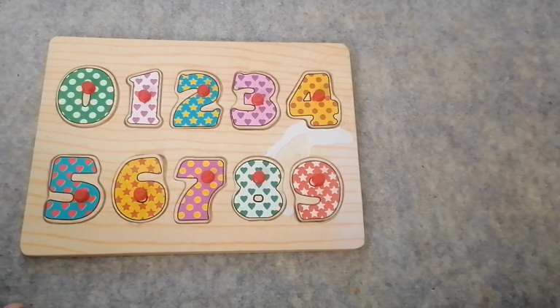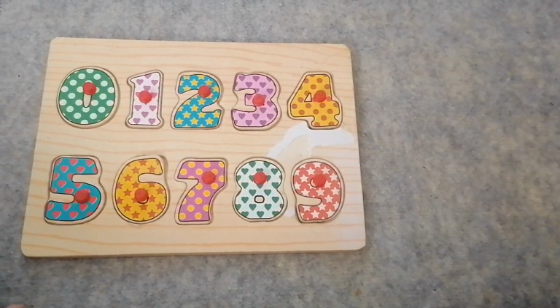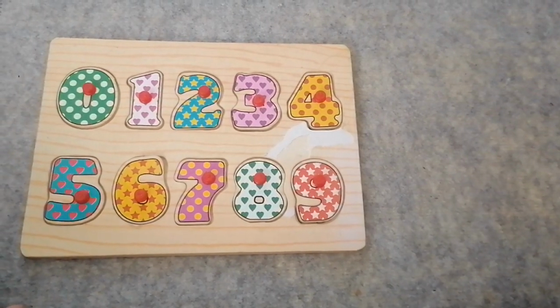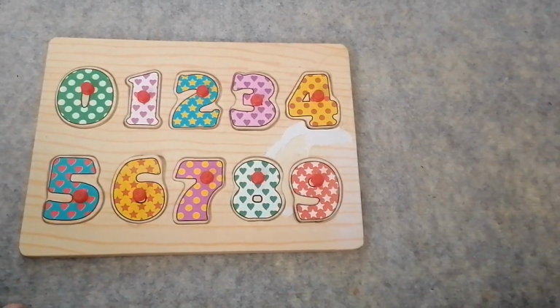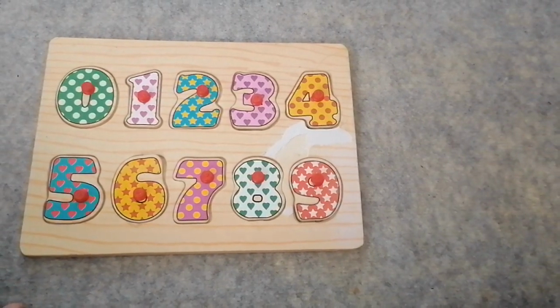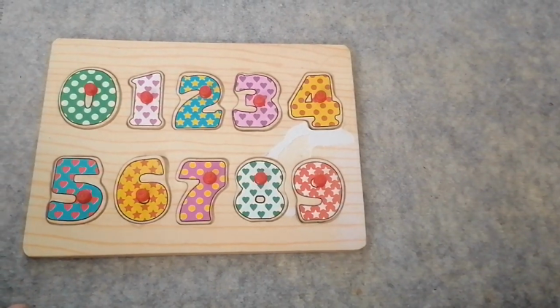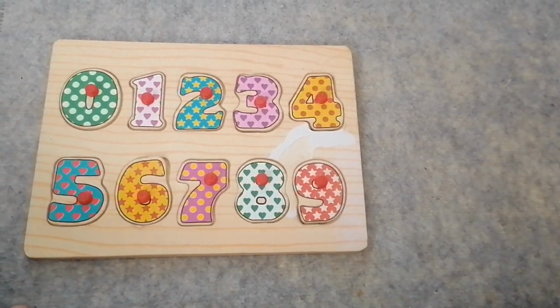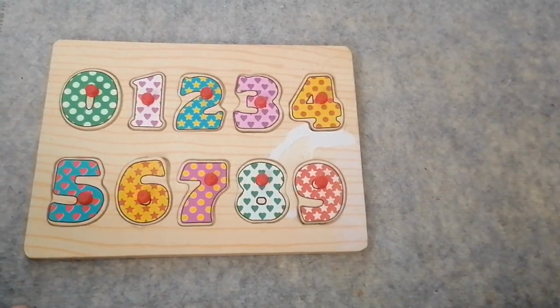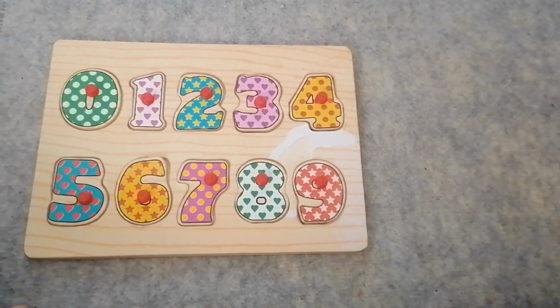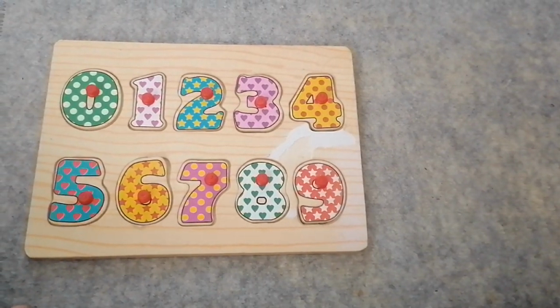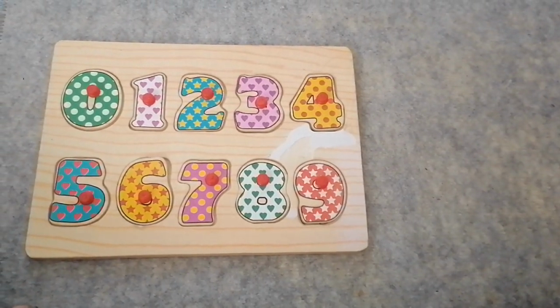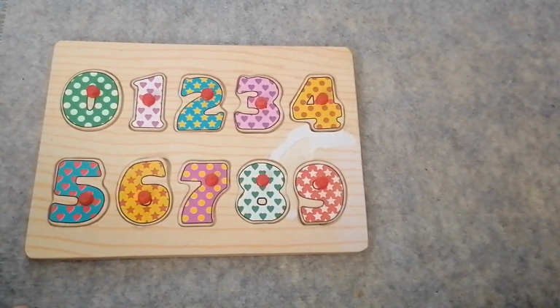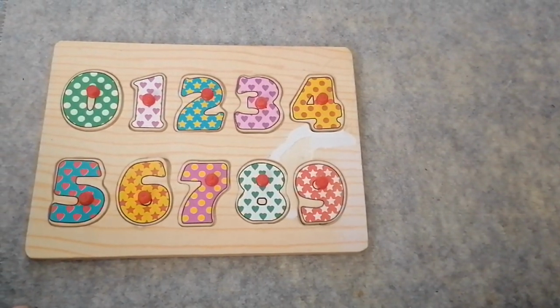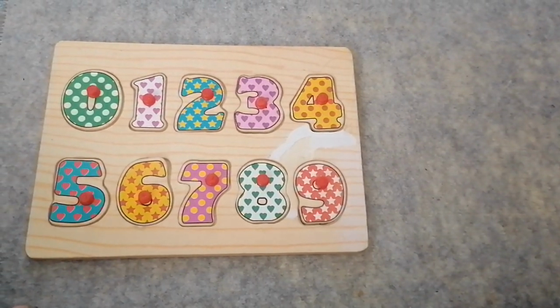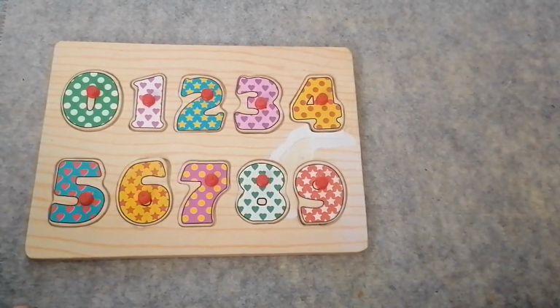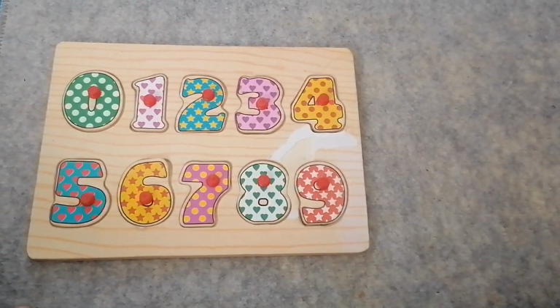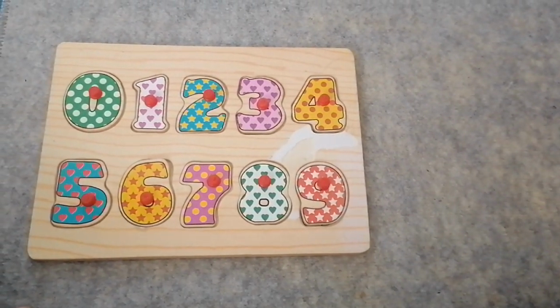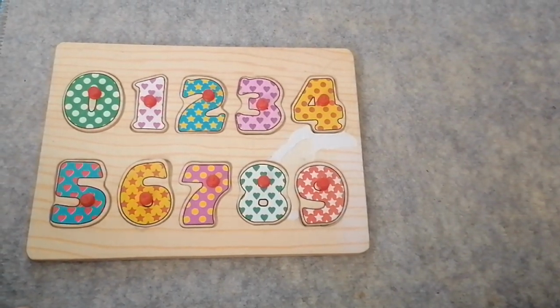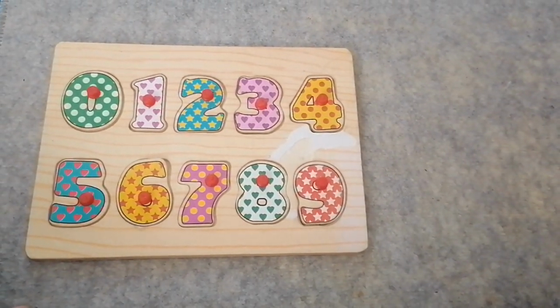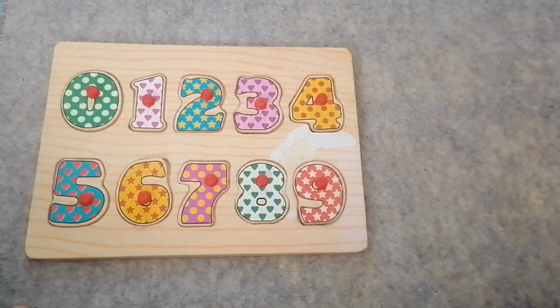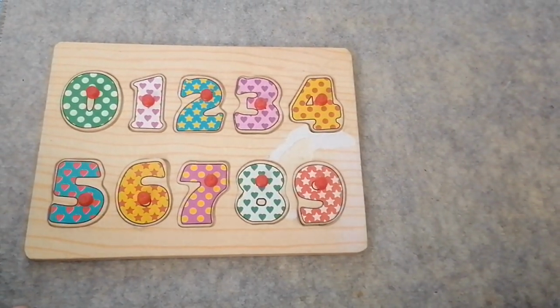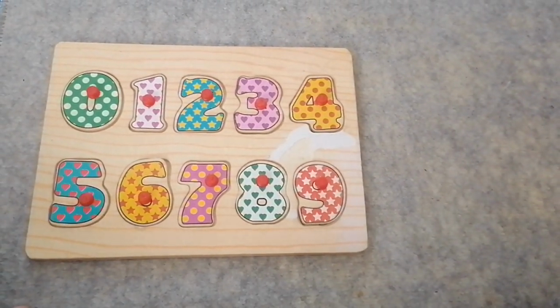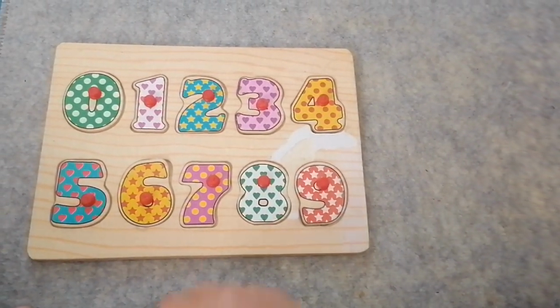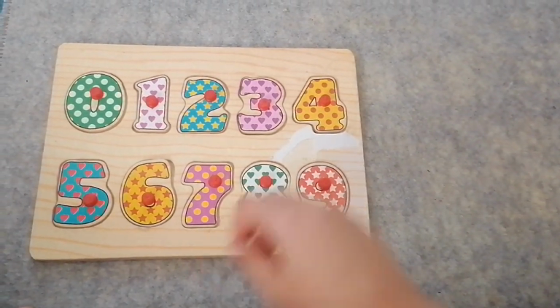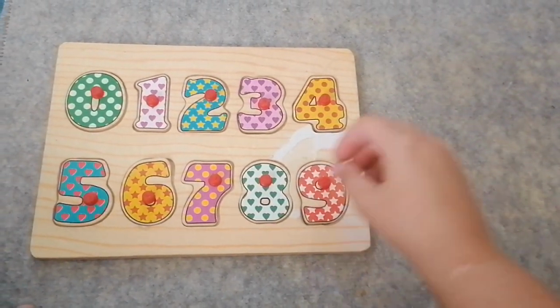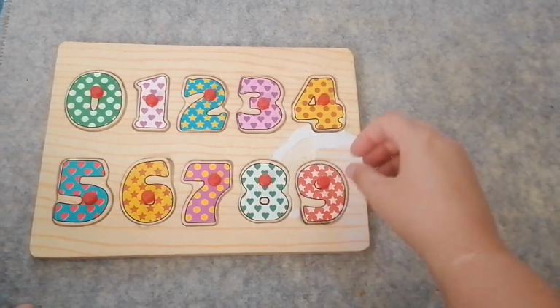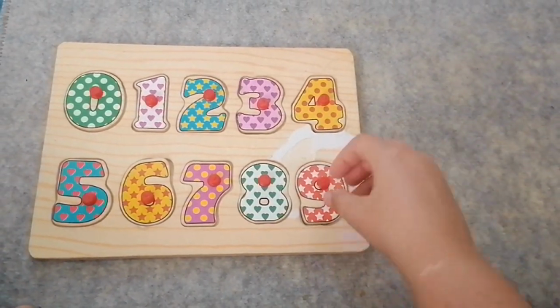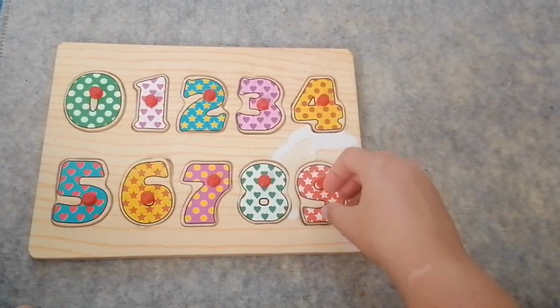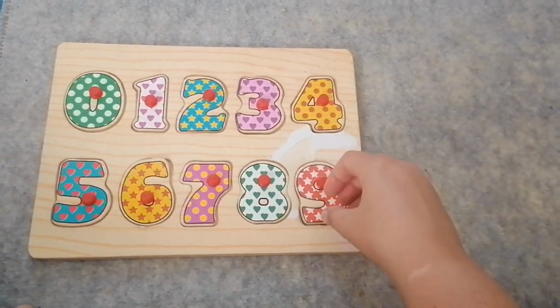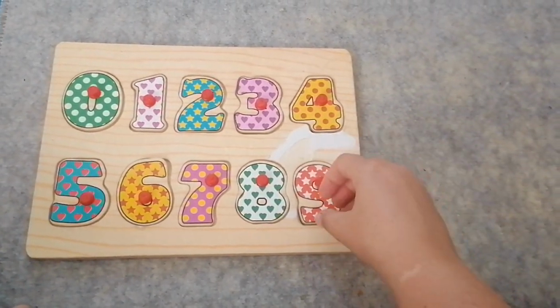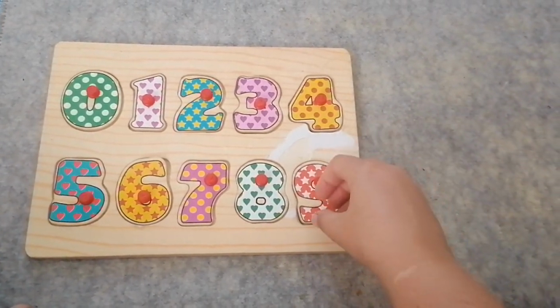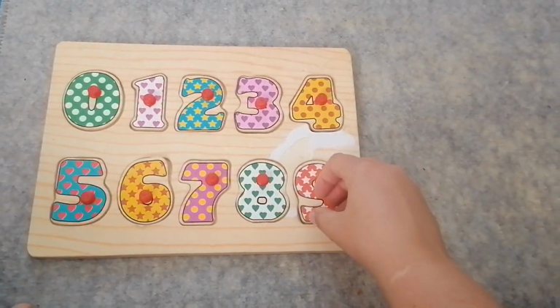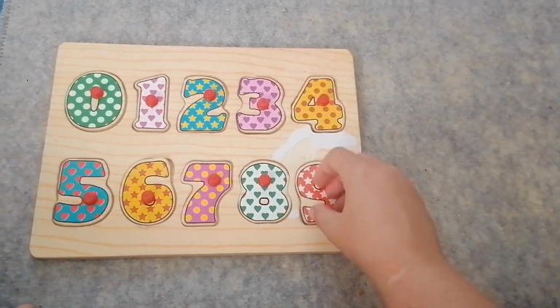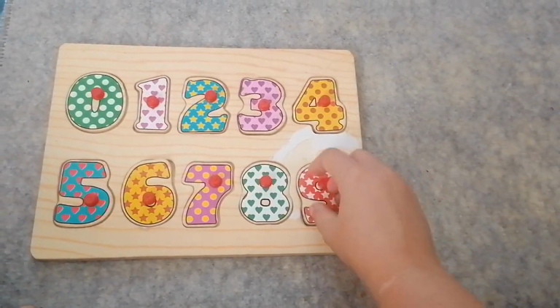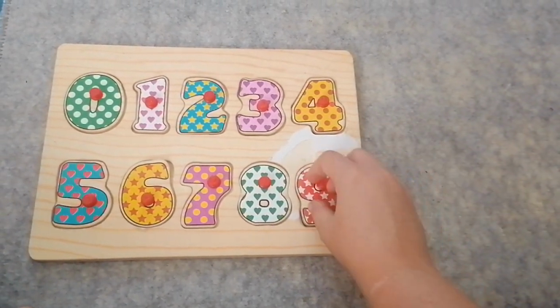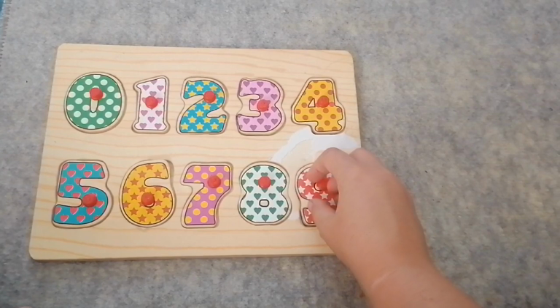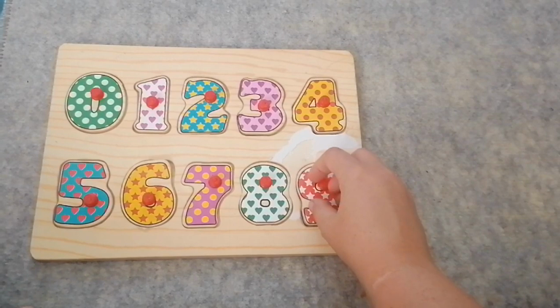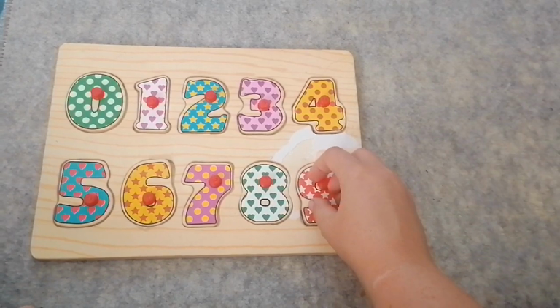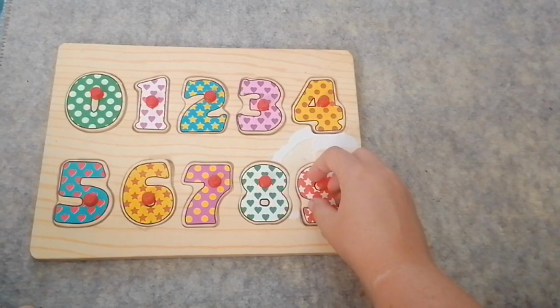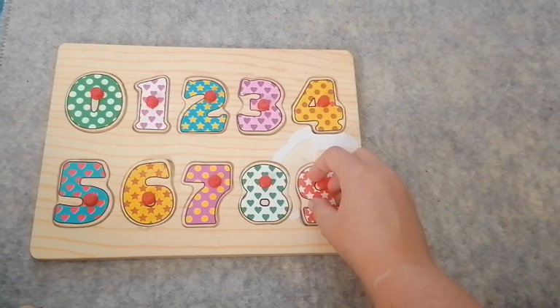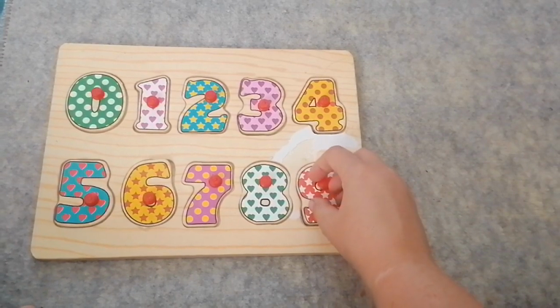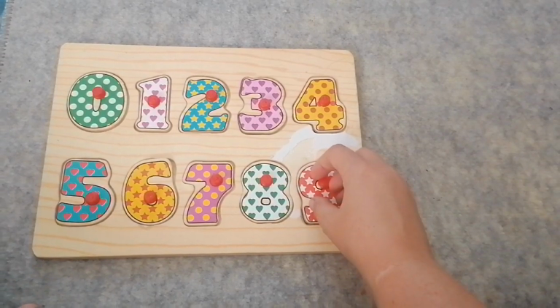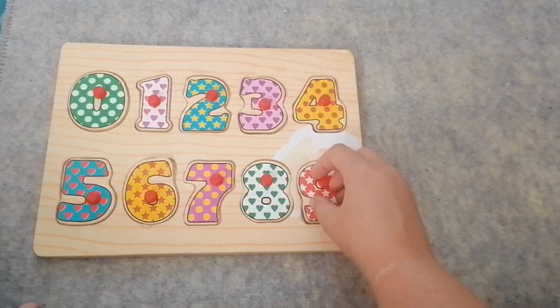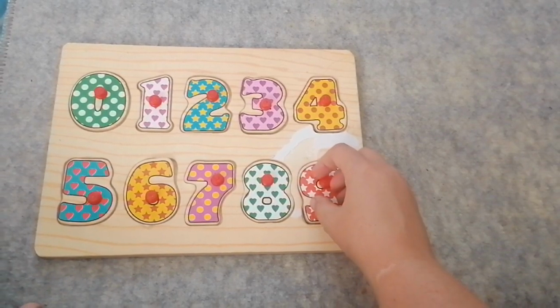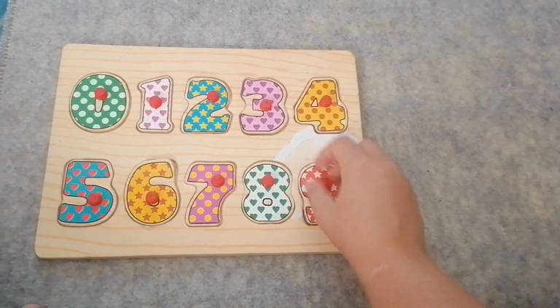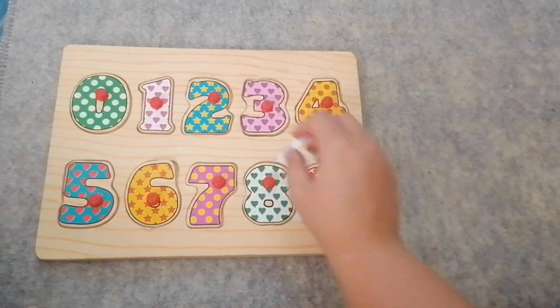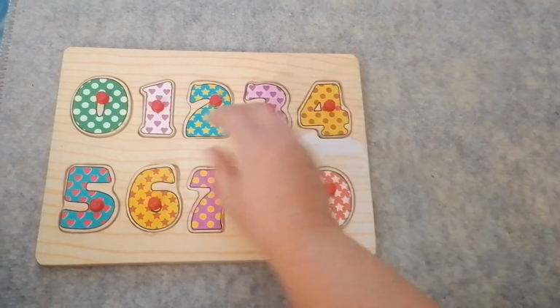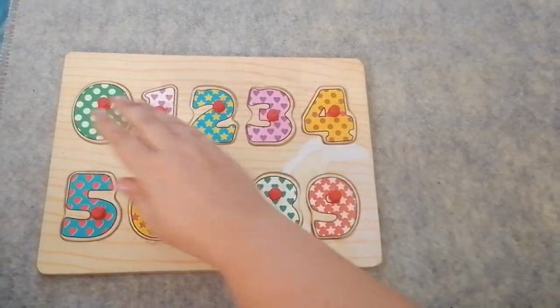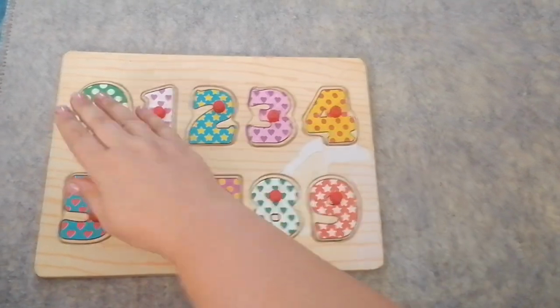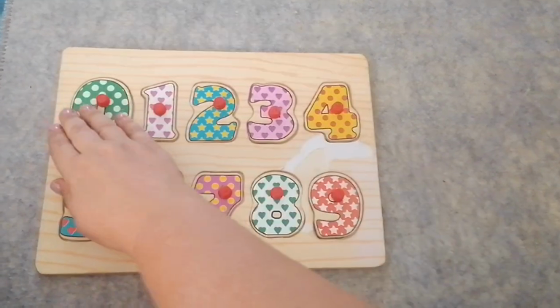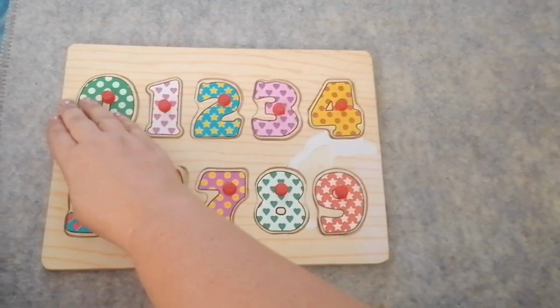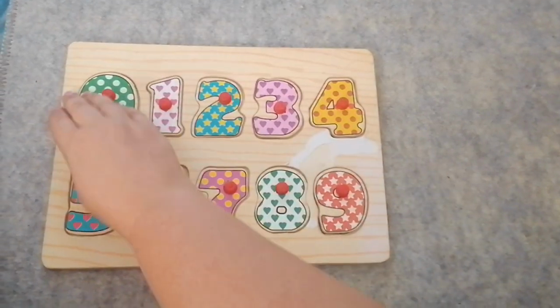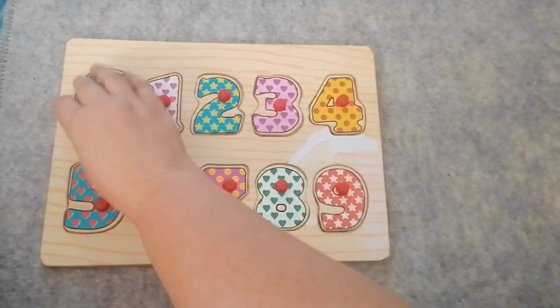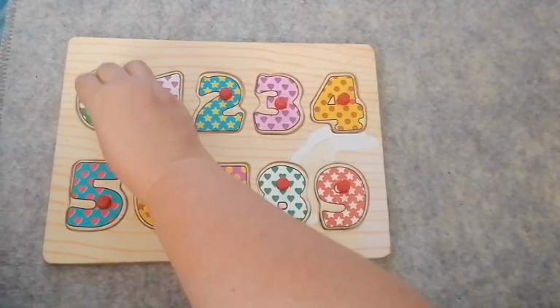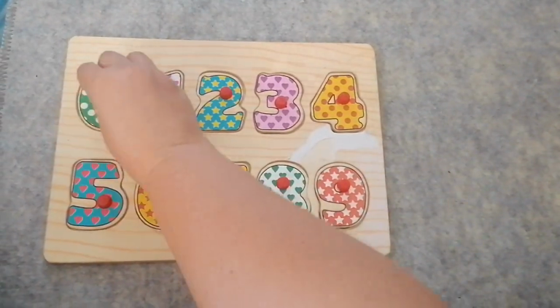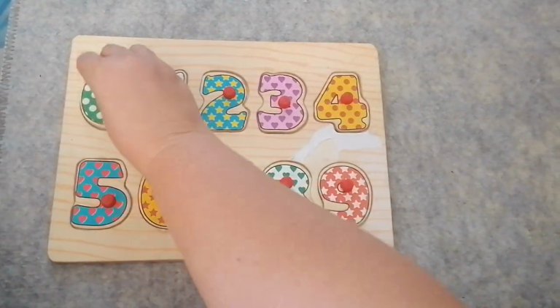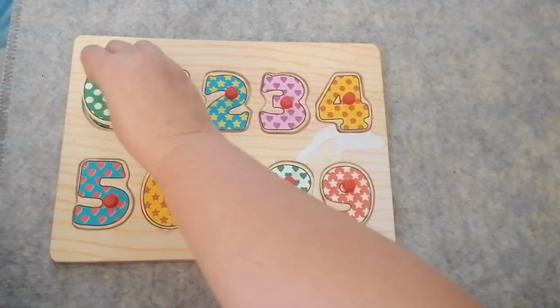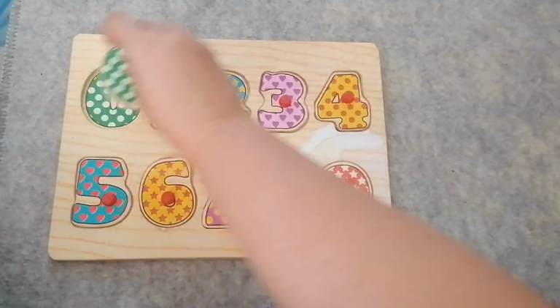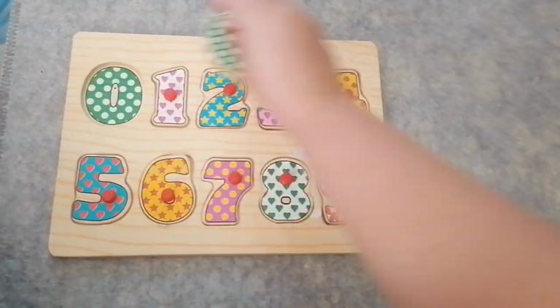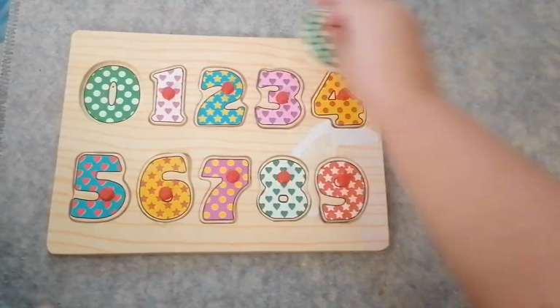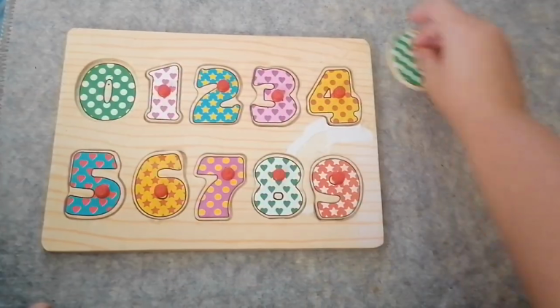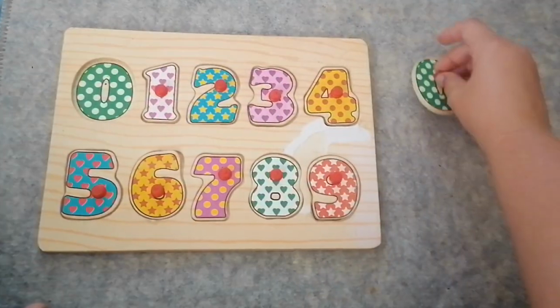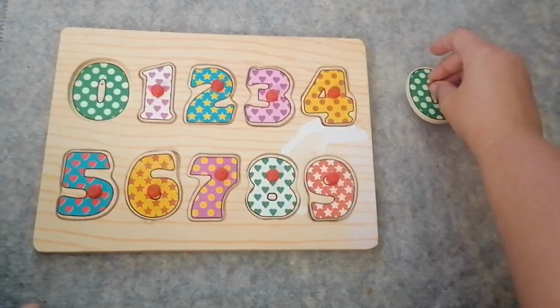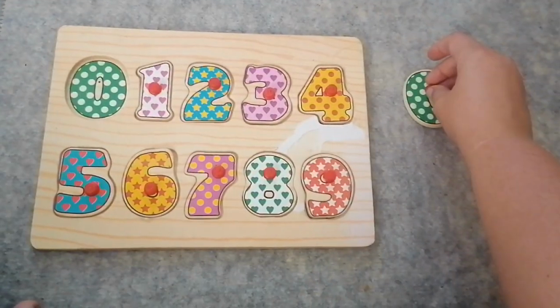Today we're going to build this number puzzle together. First thing we're going to do is take all the puzzle pieces out.